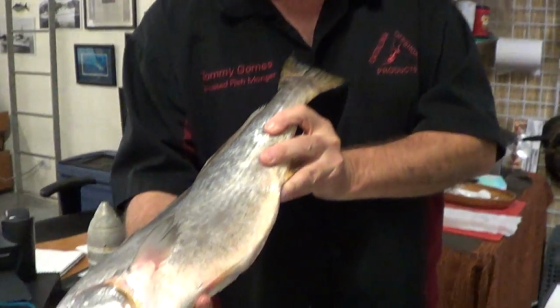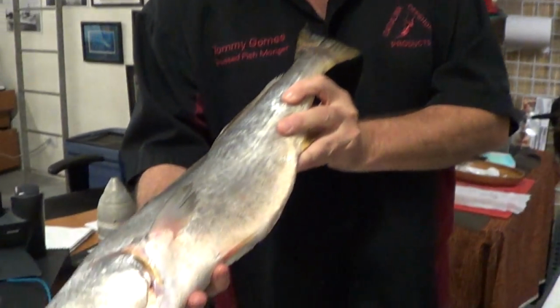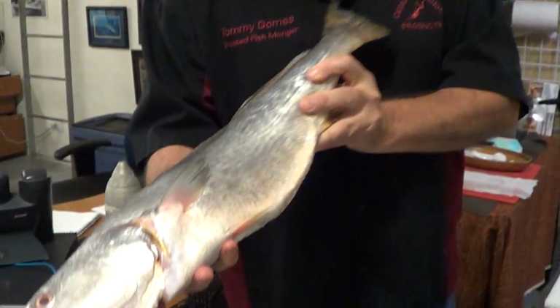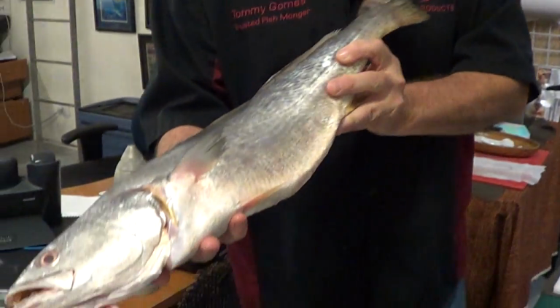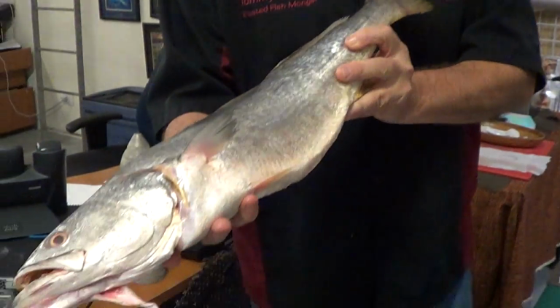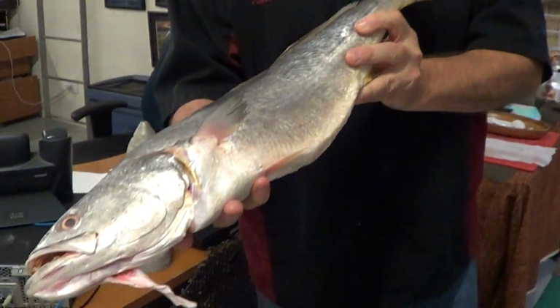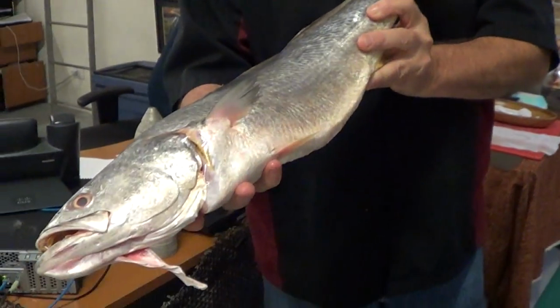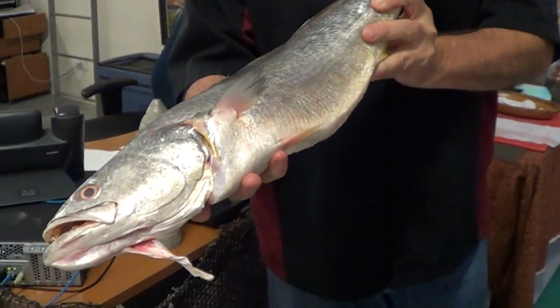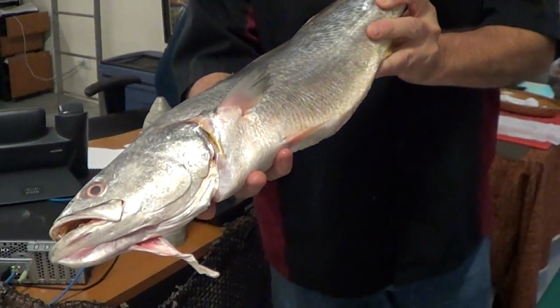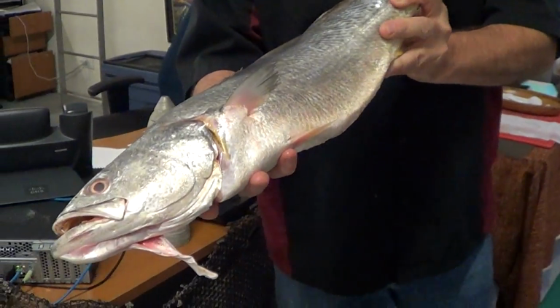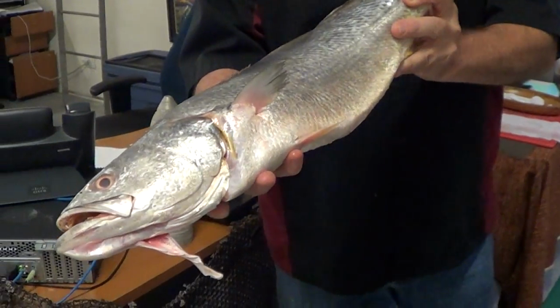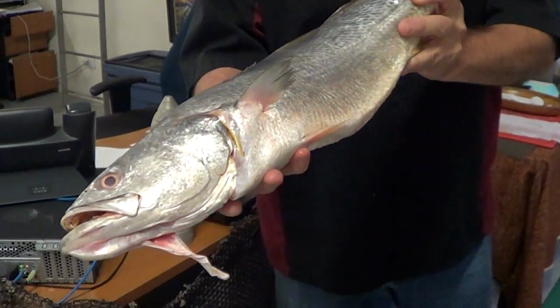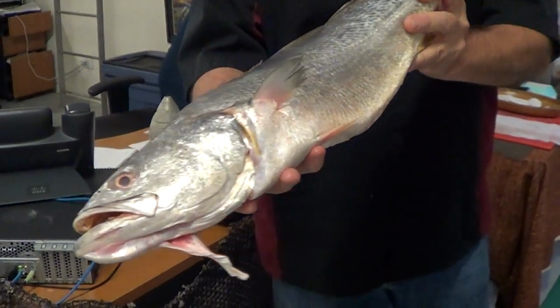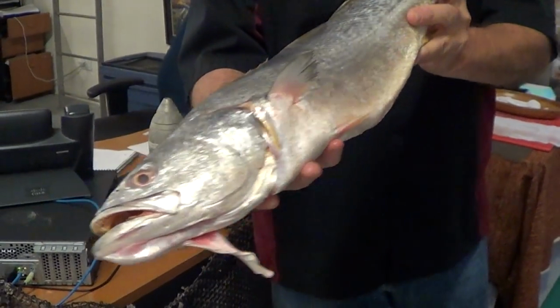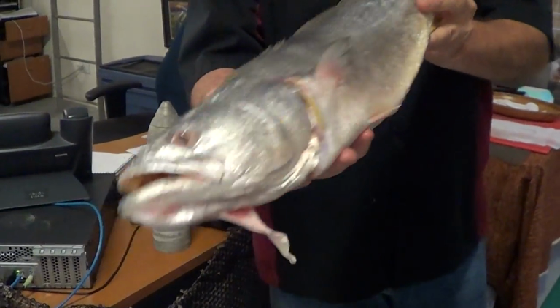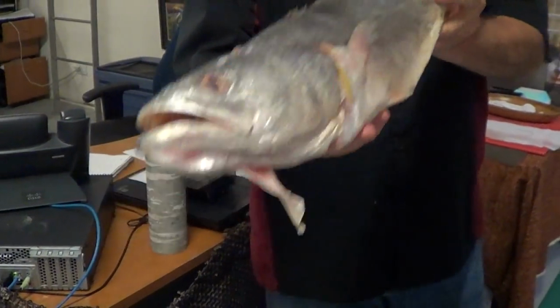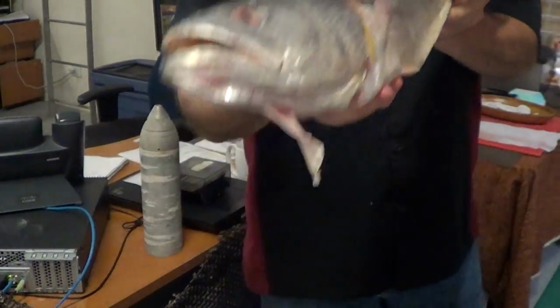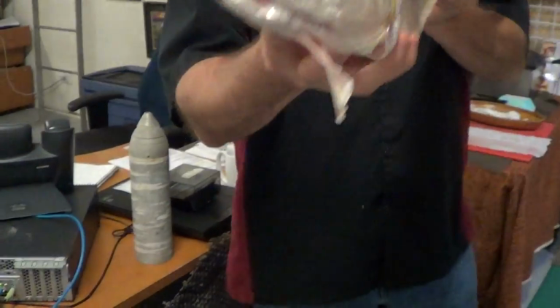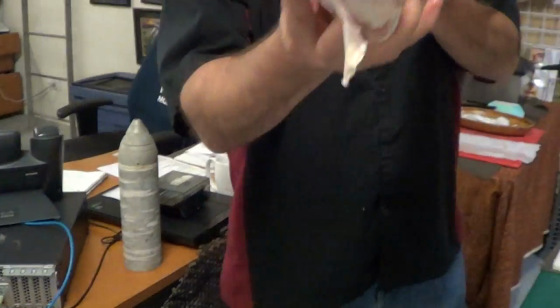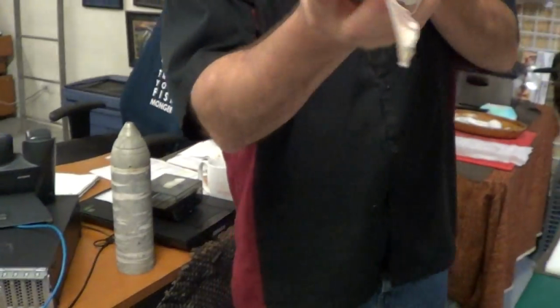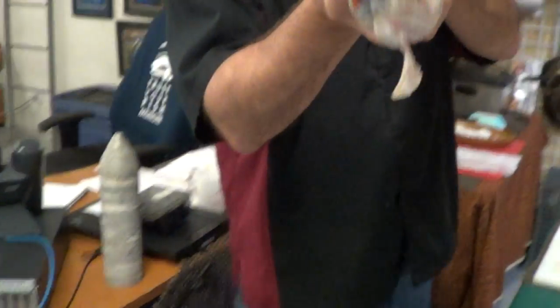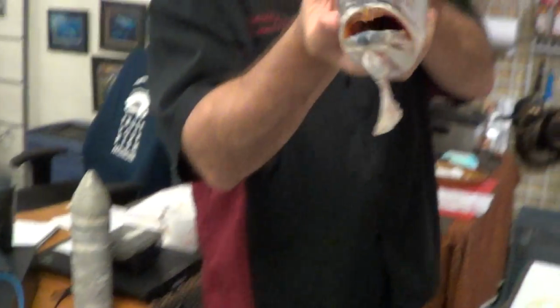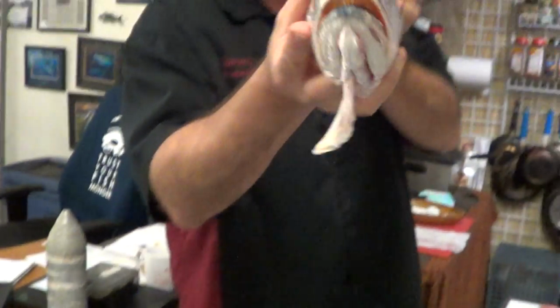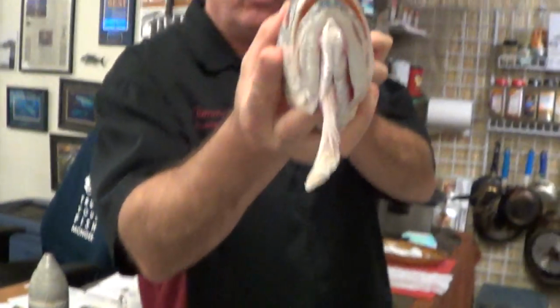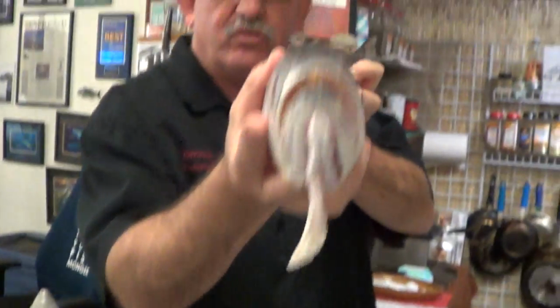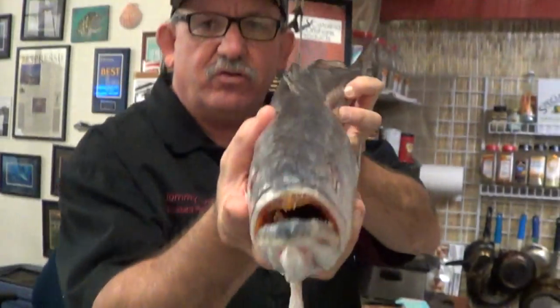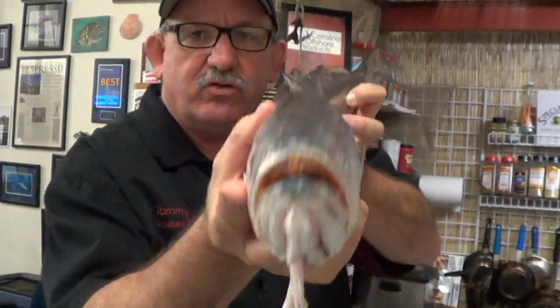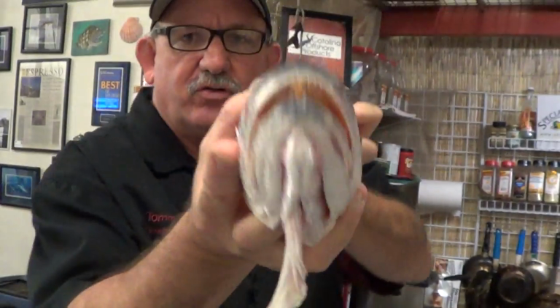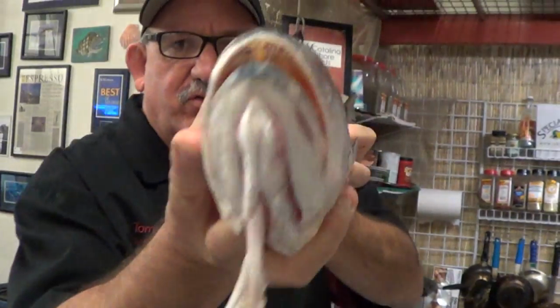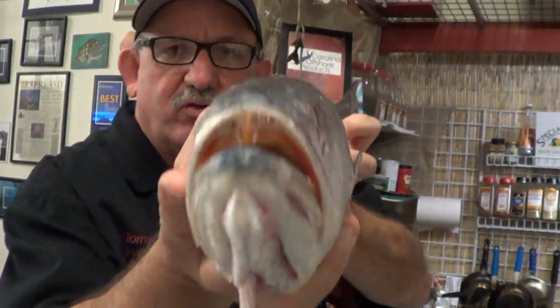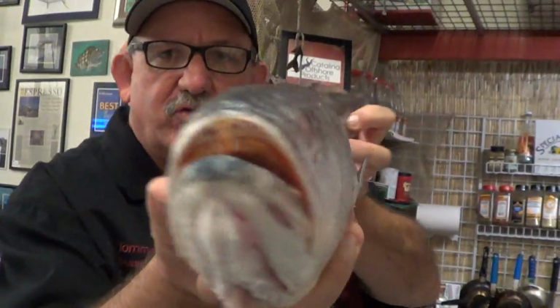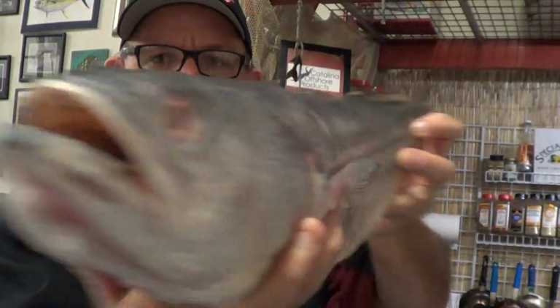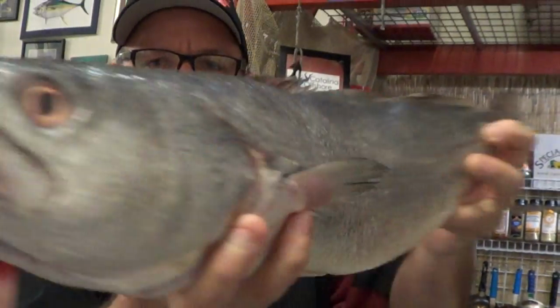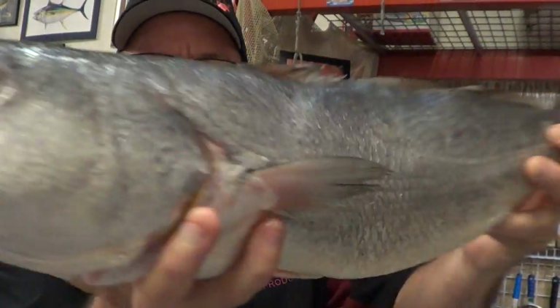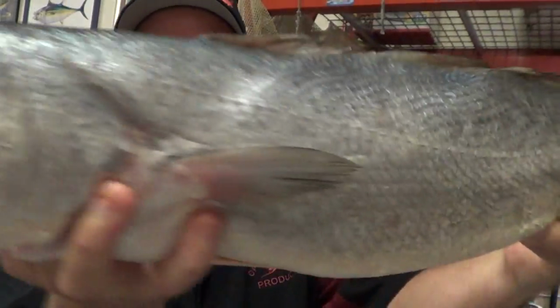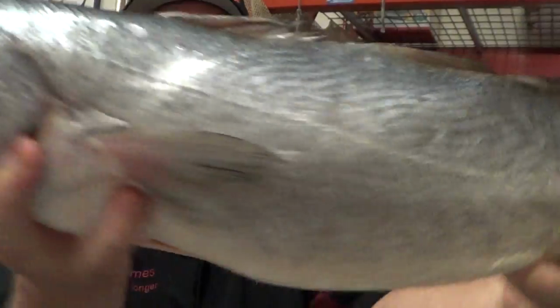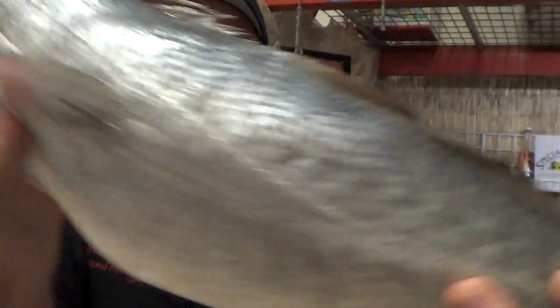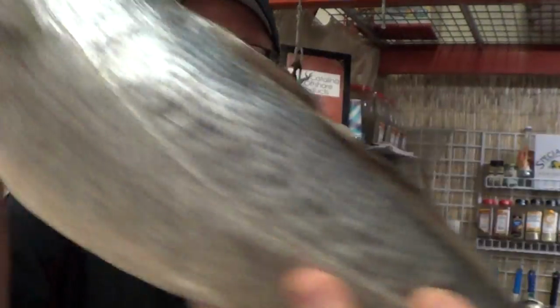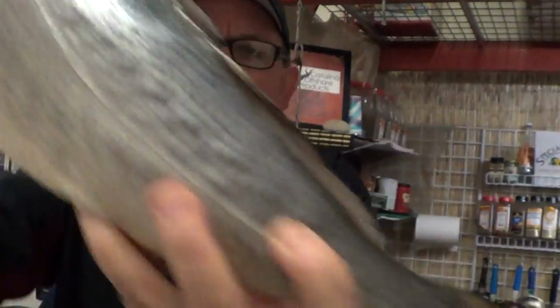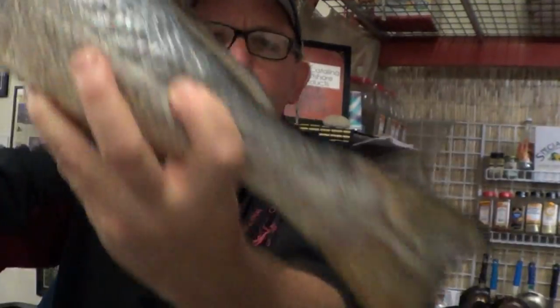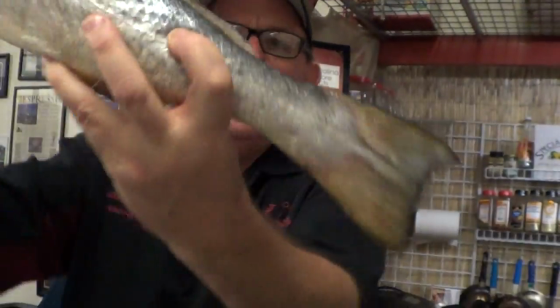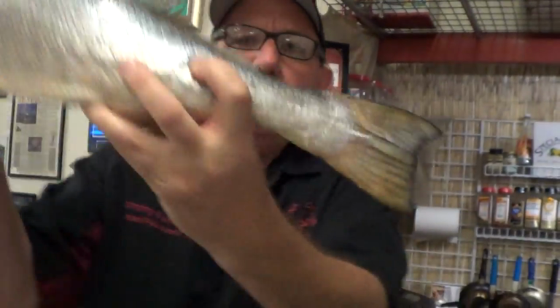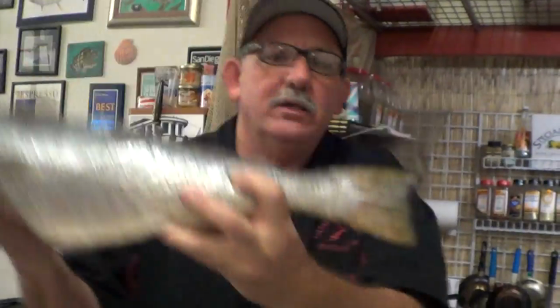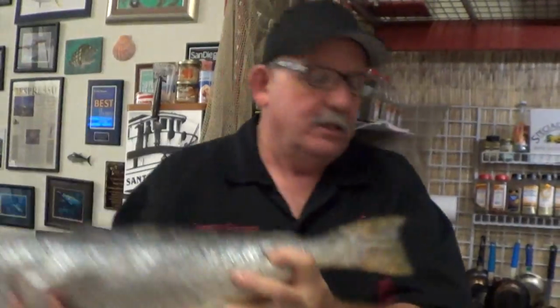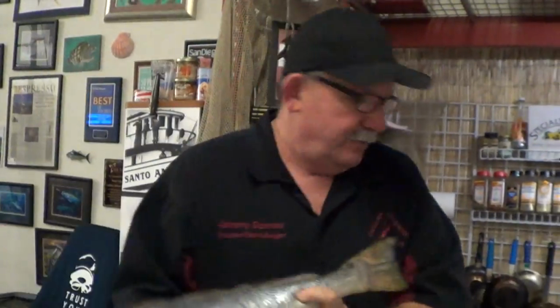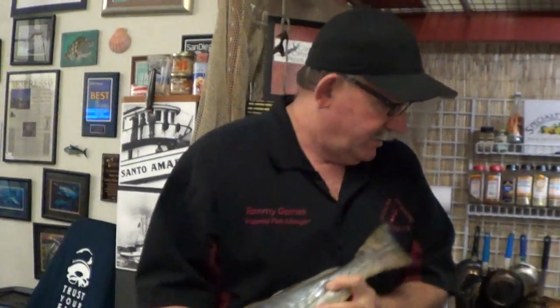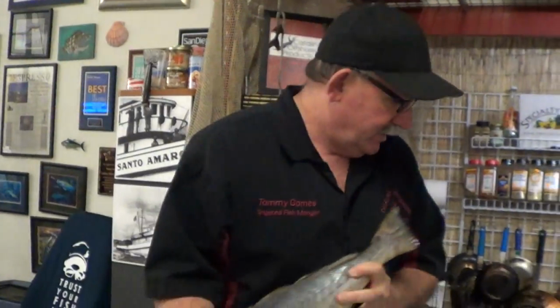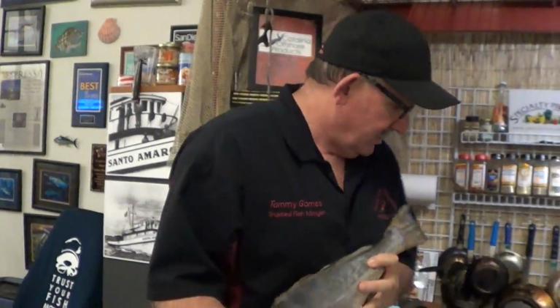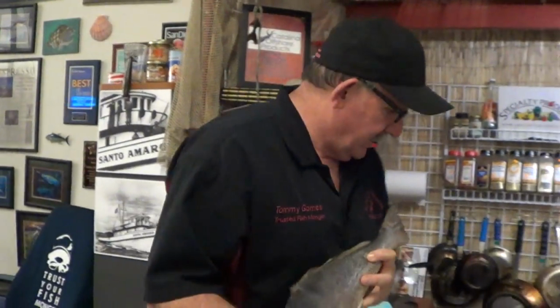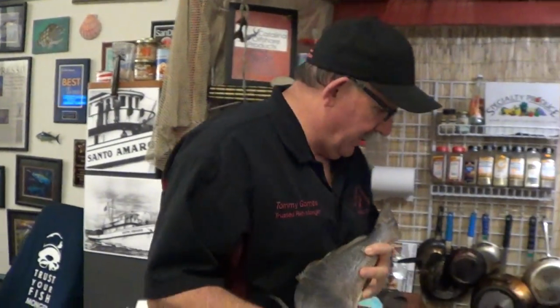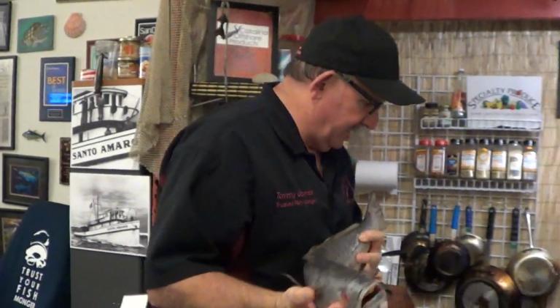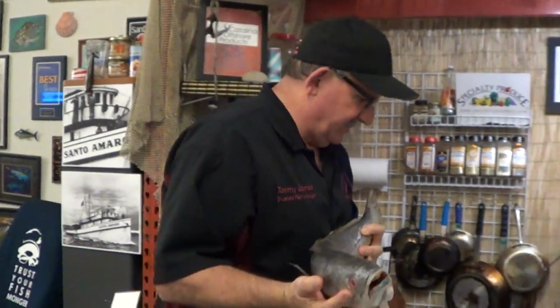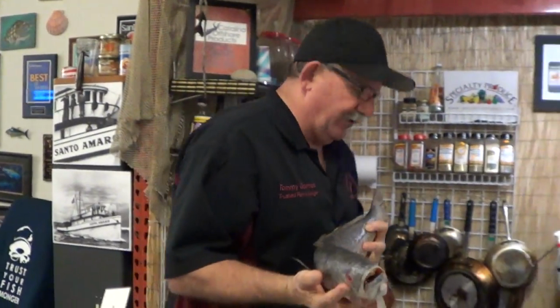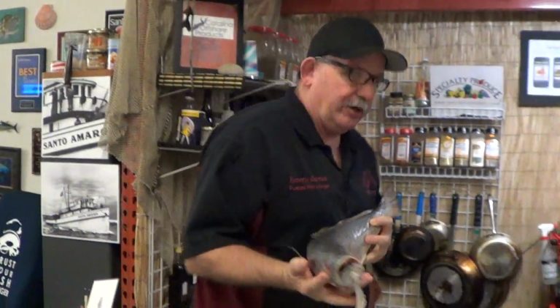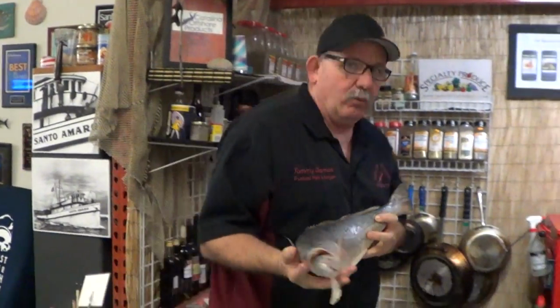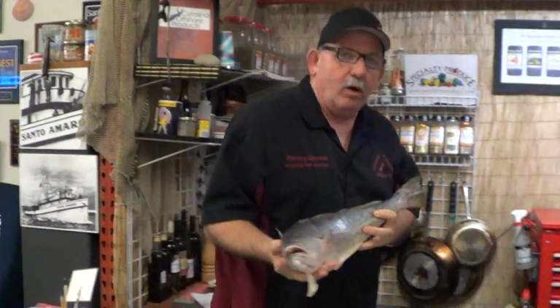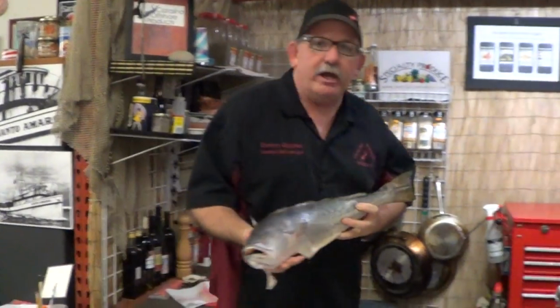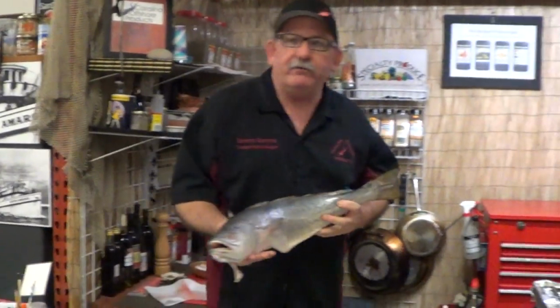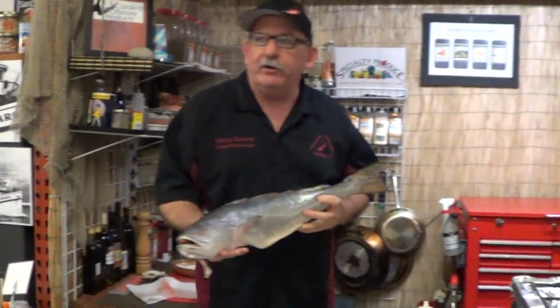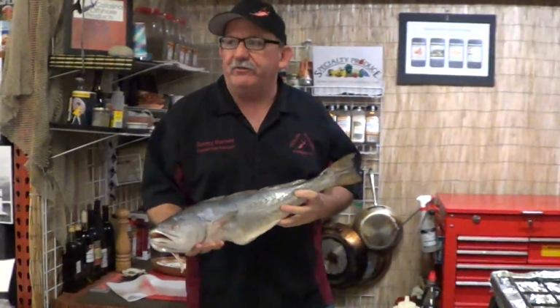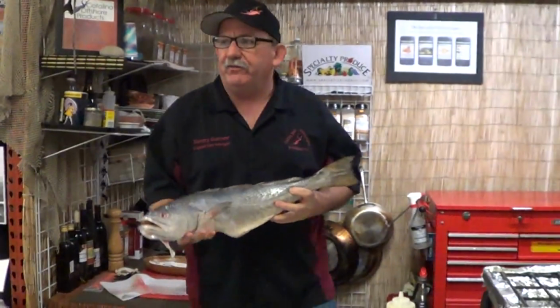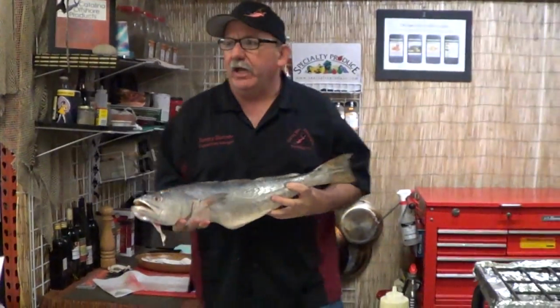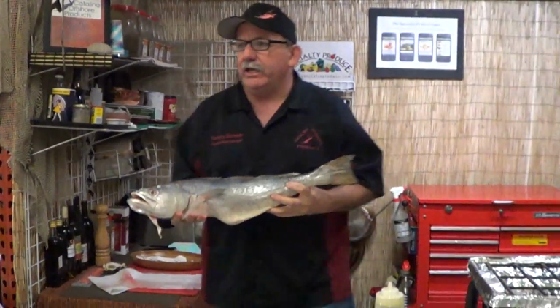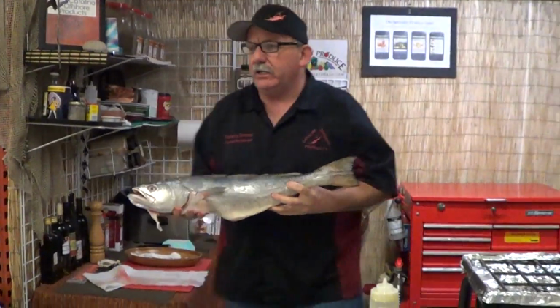Close cousin to the California white sea bass. It's very white, very flaky.